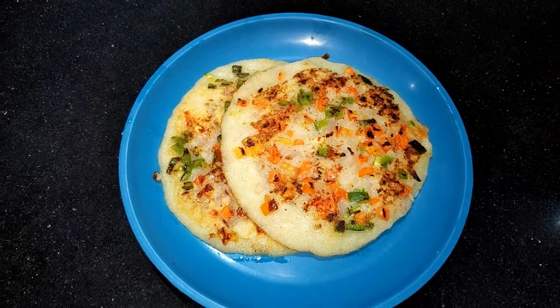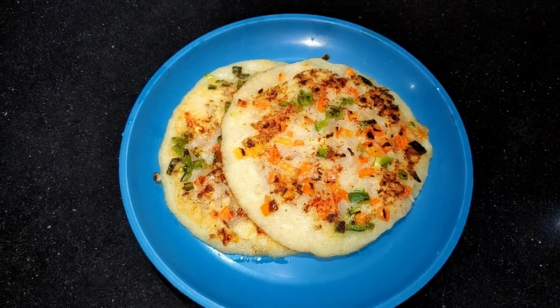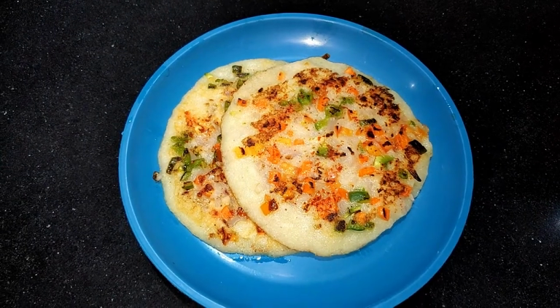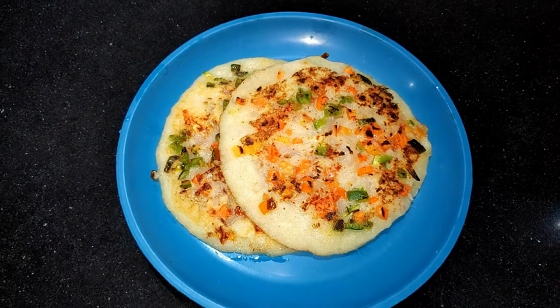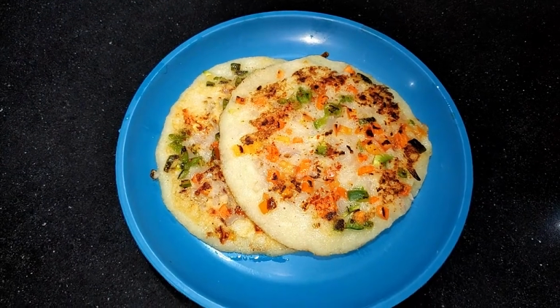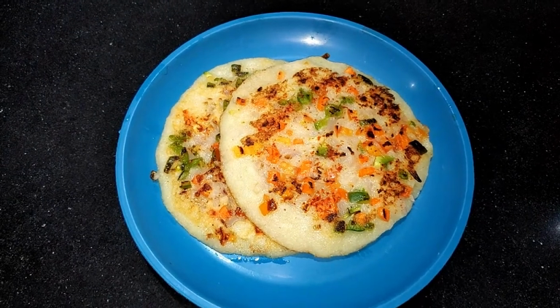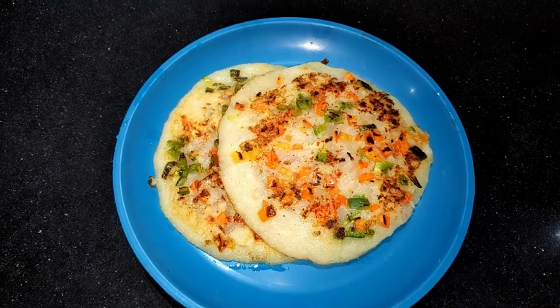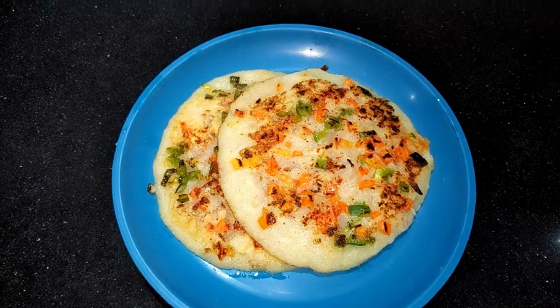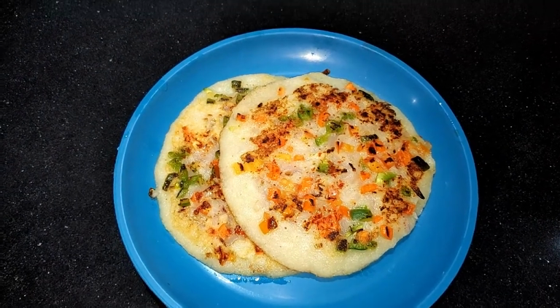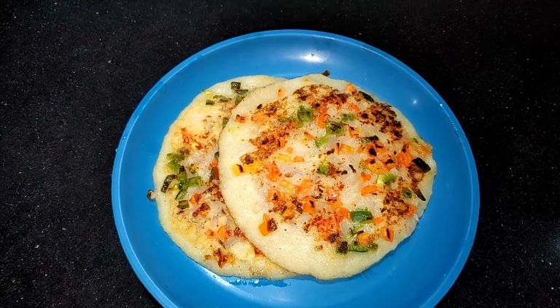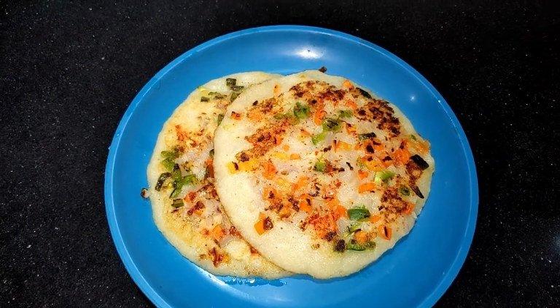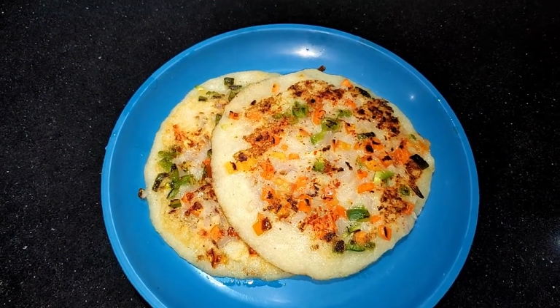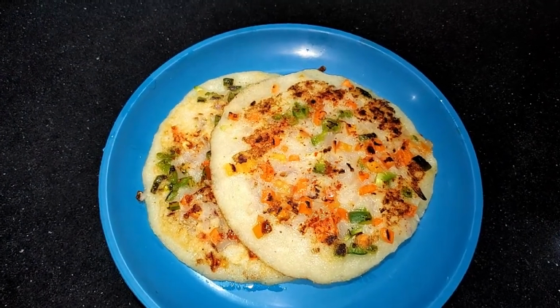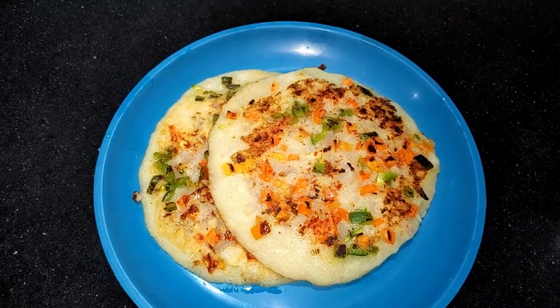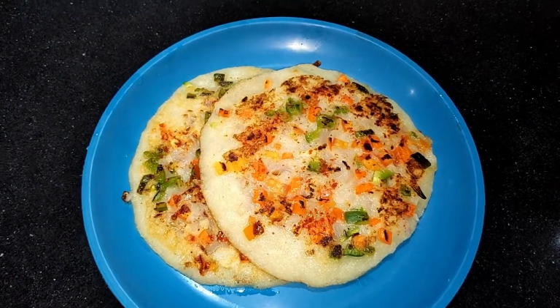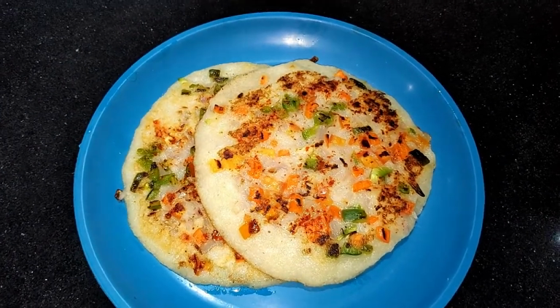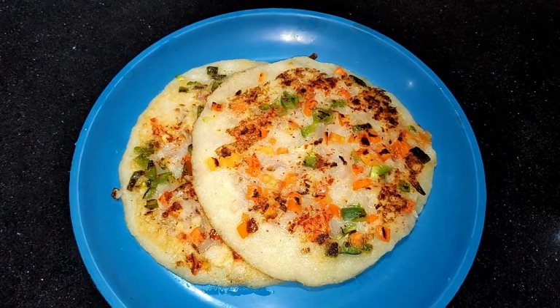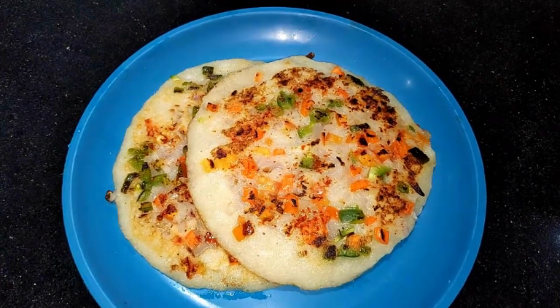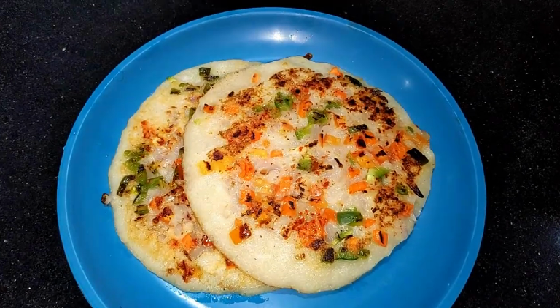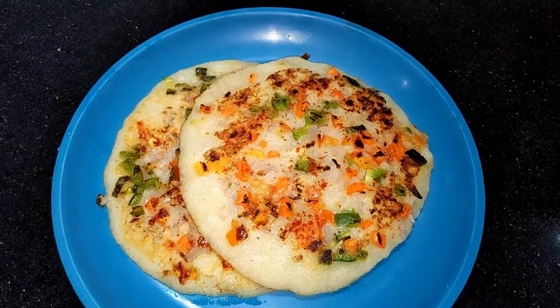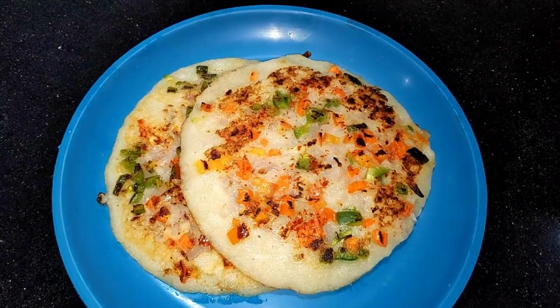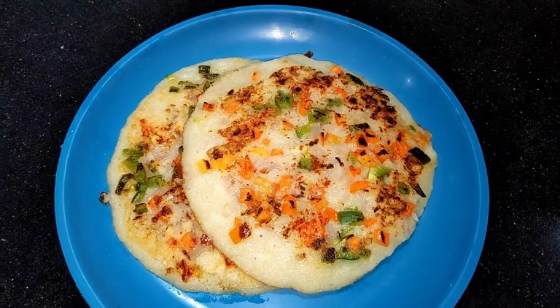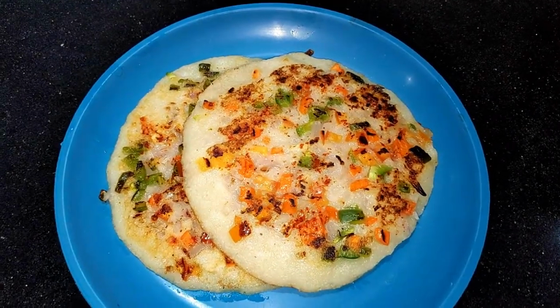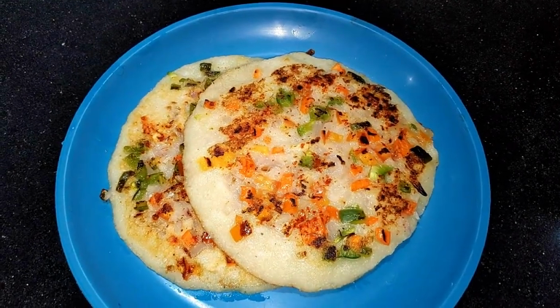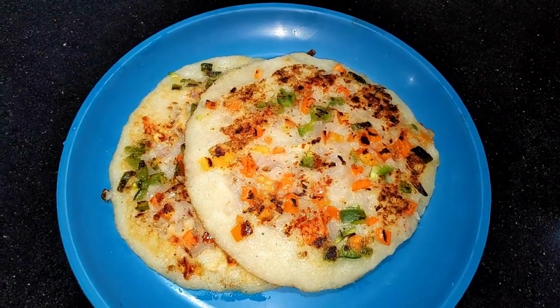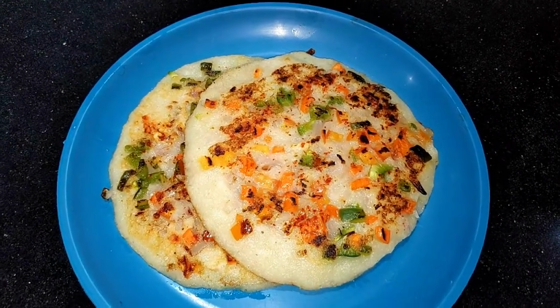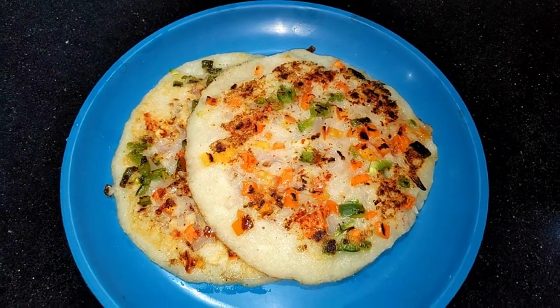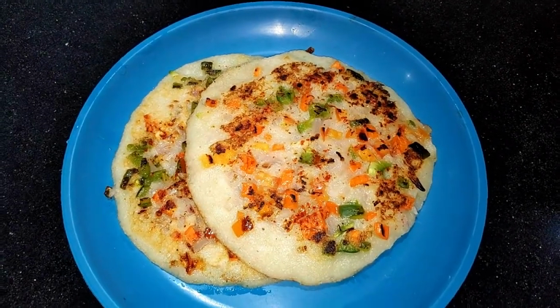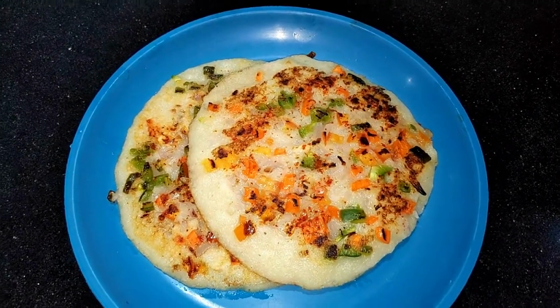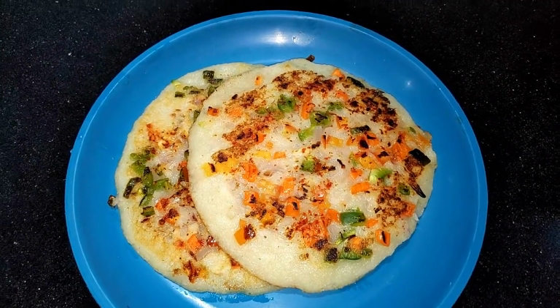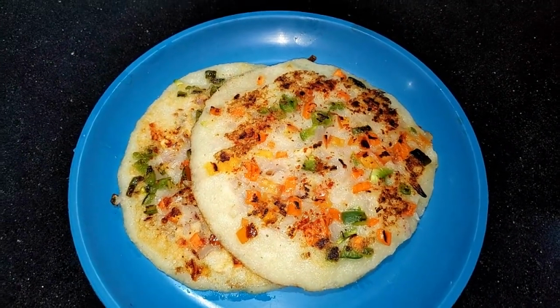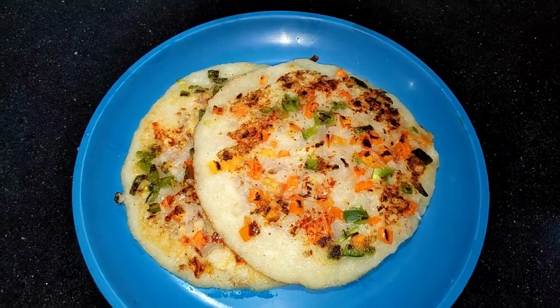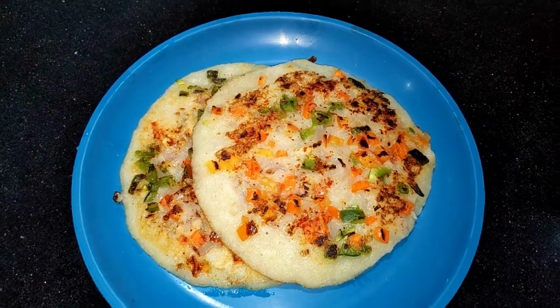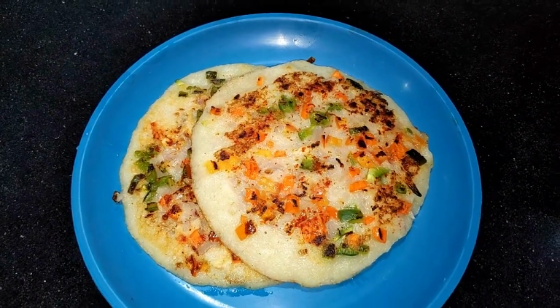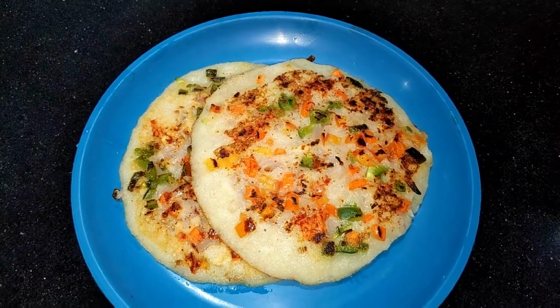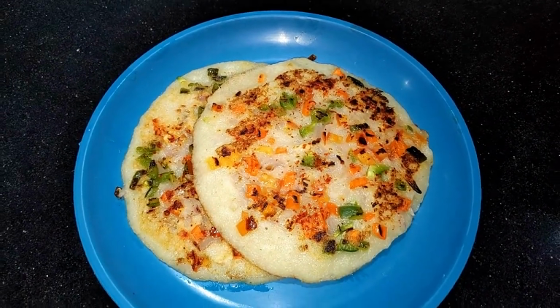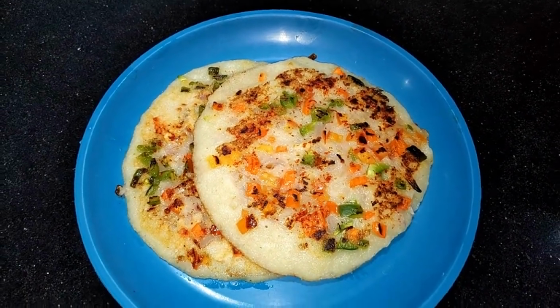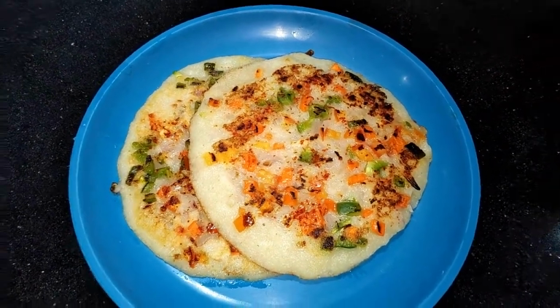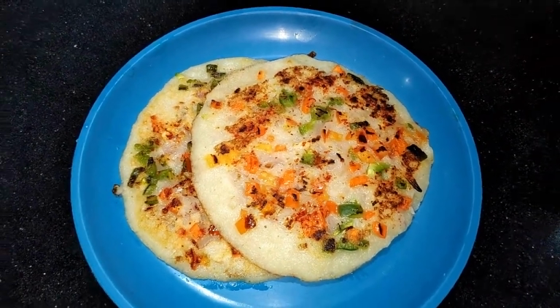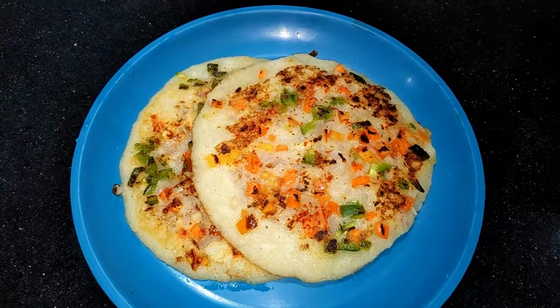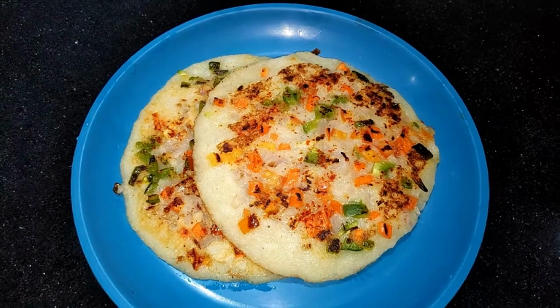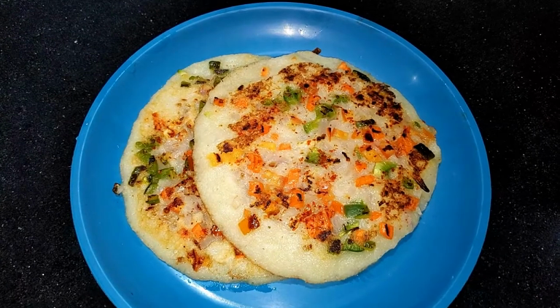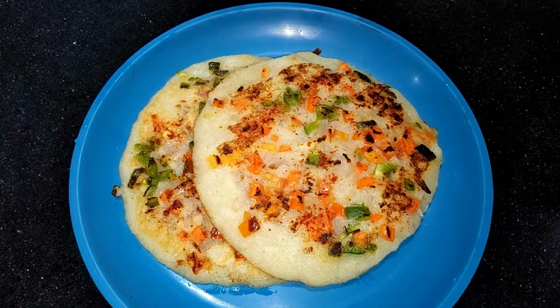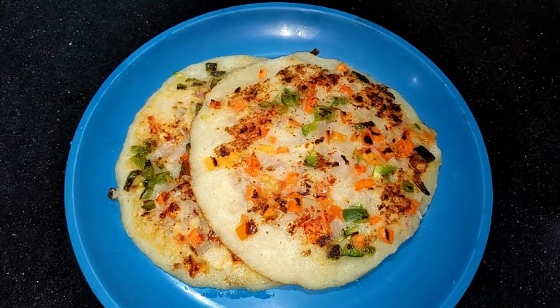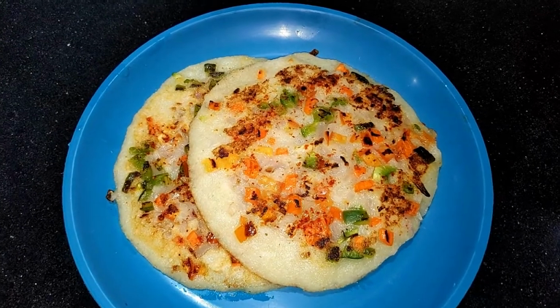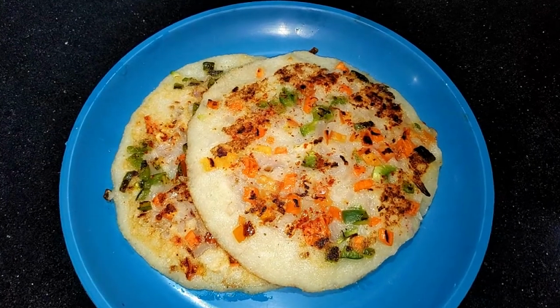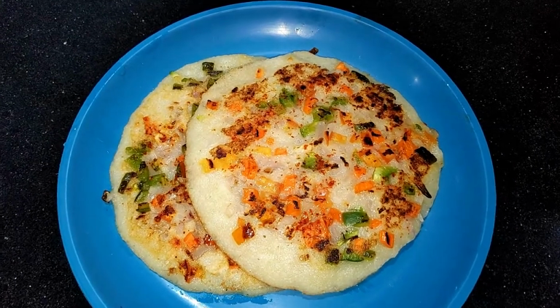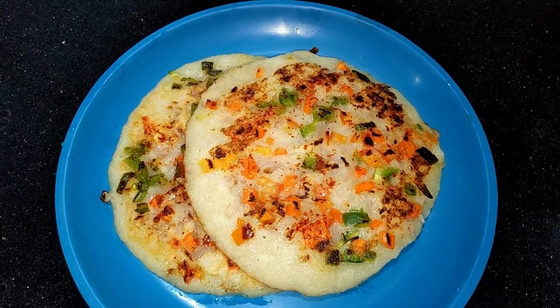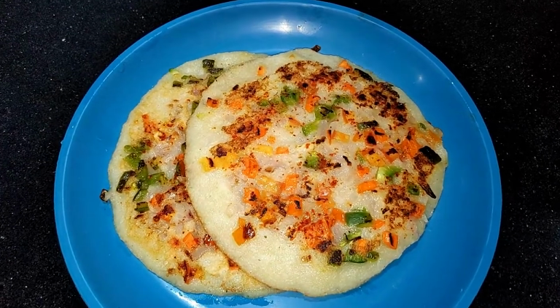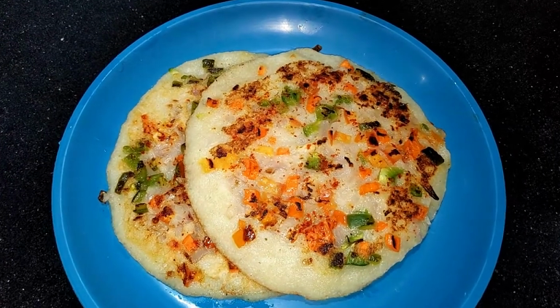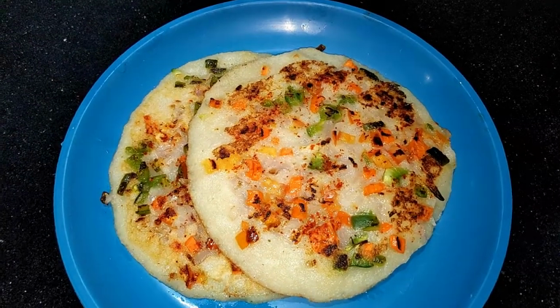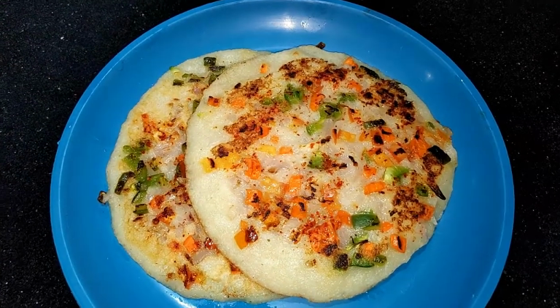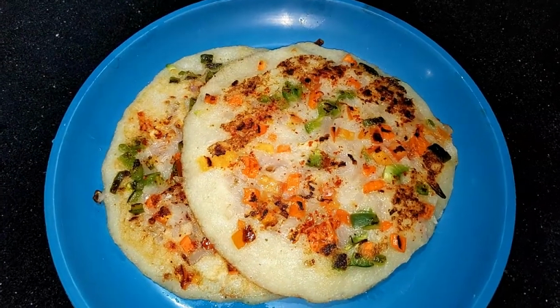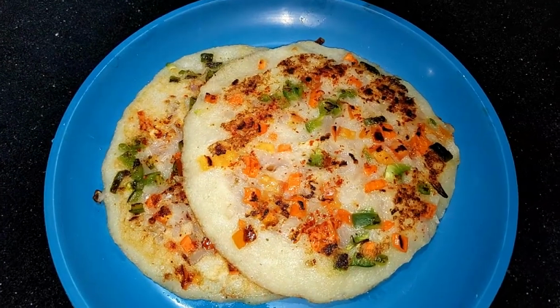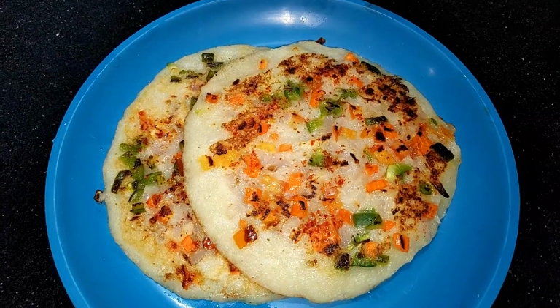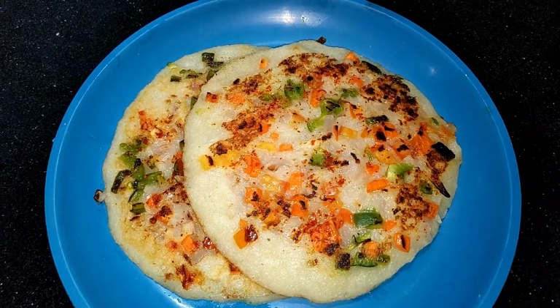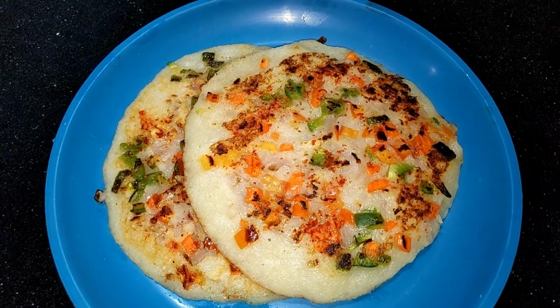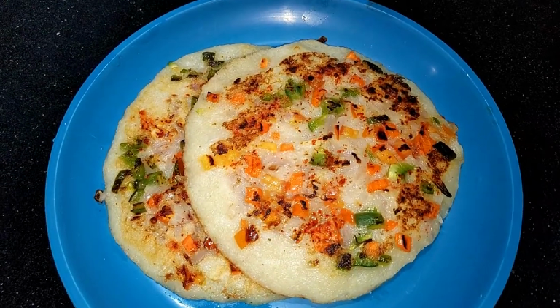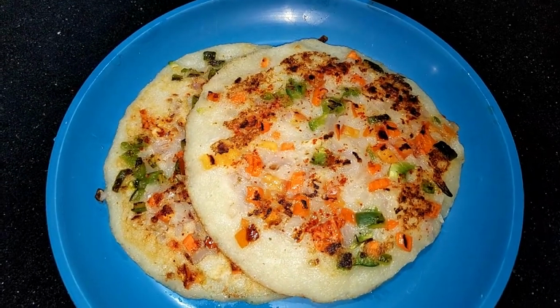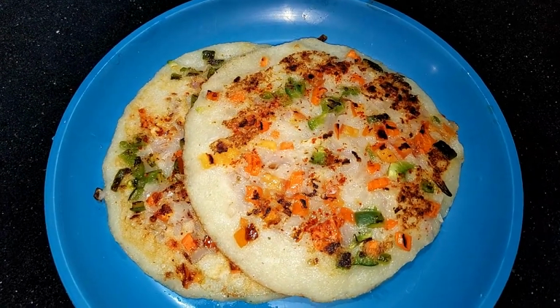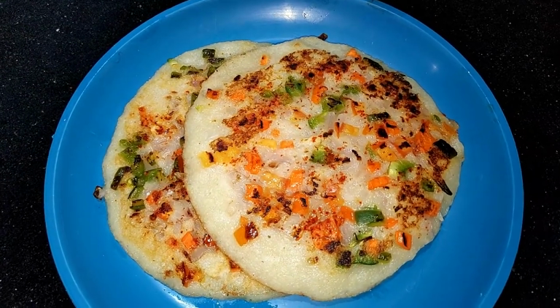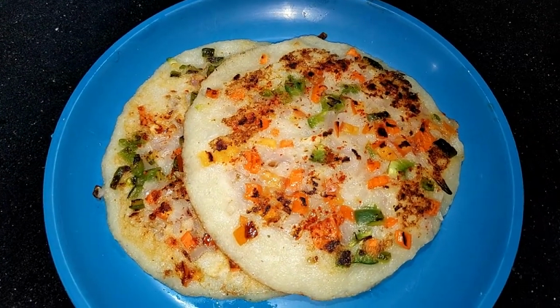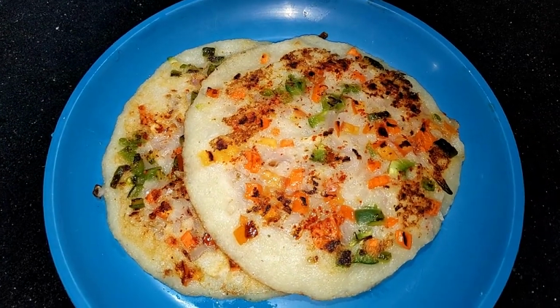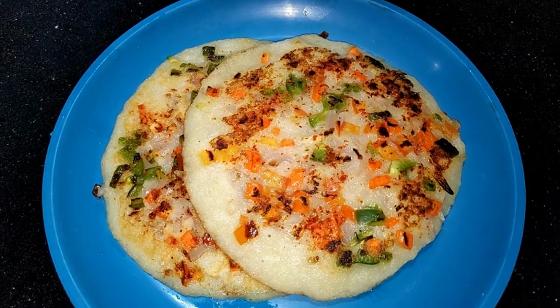And like my channel, subscribe, share and comment. So, let's make this dish.